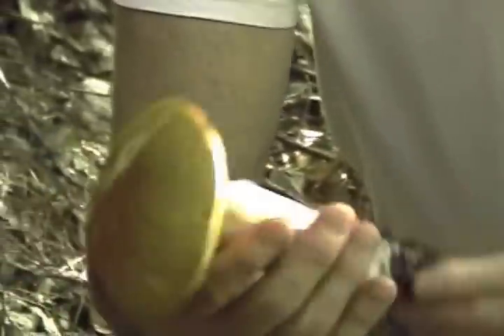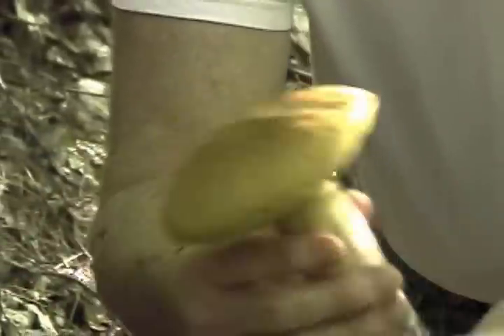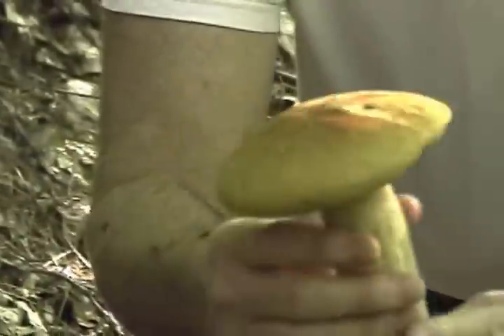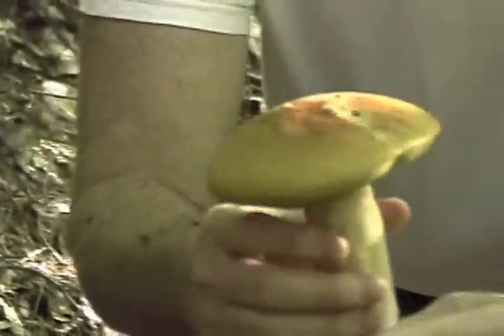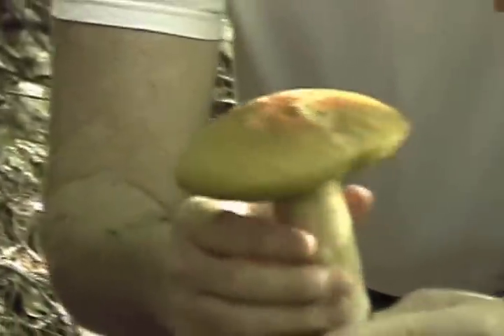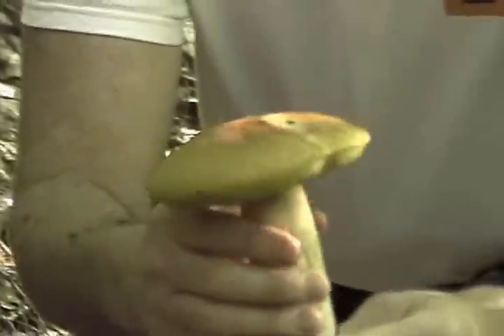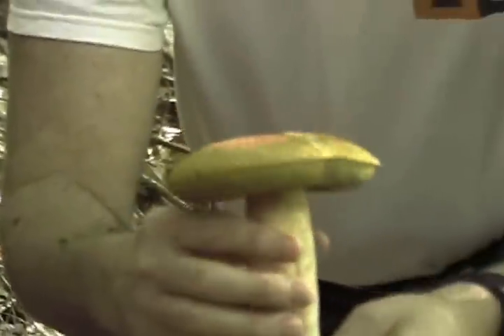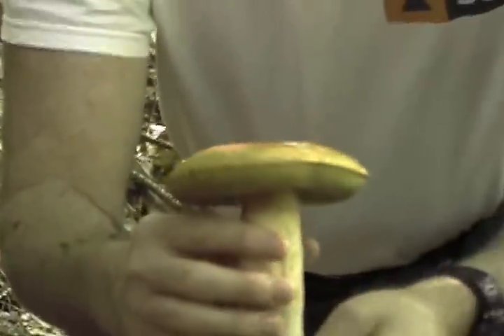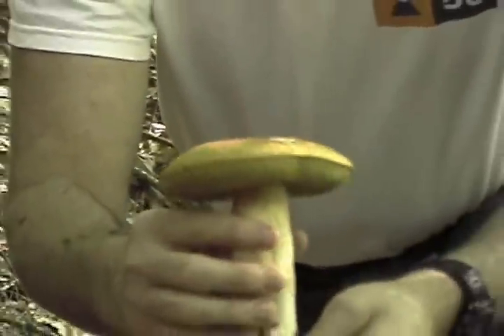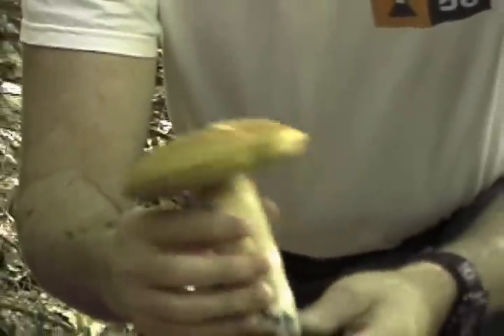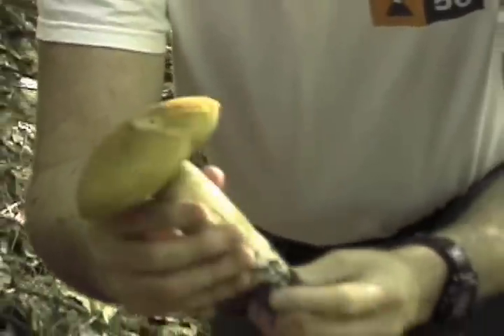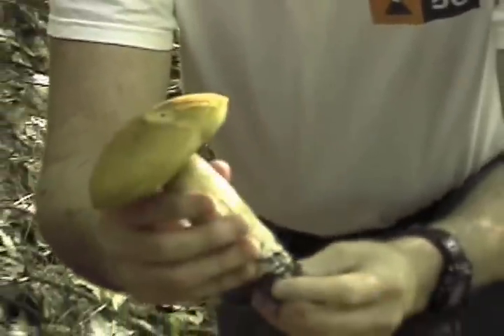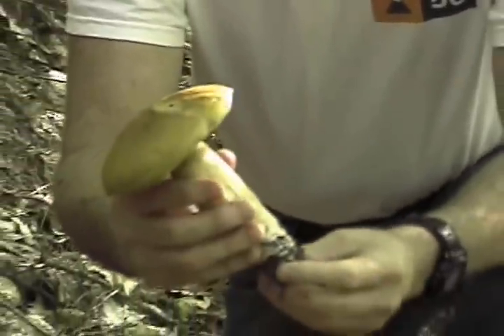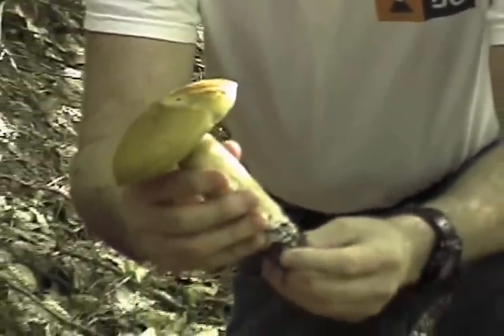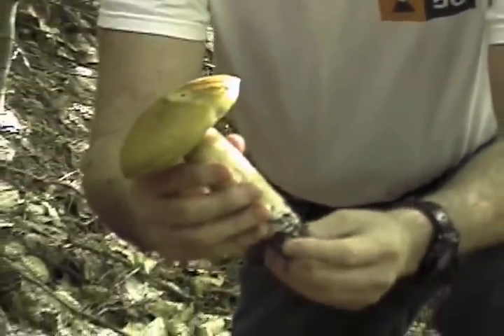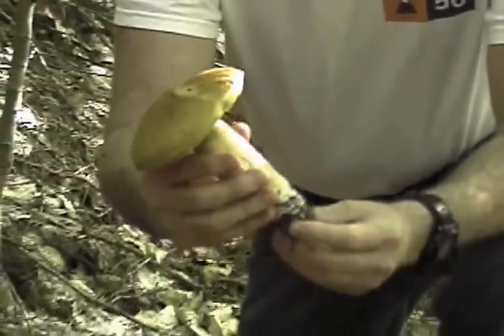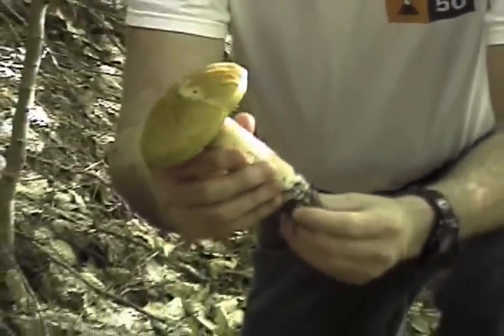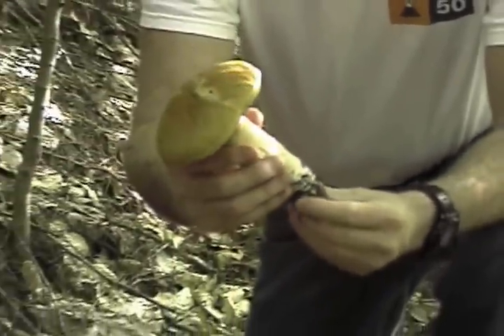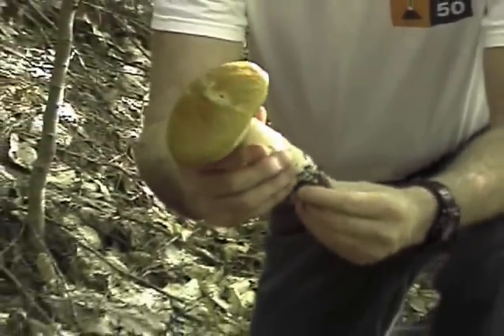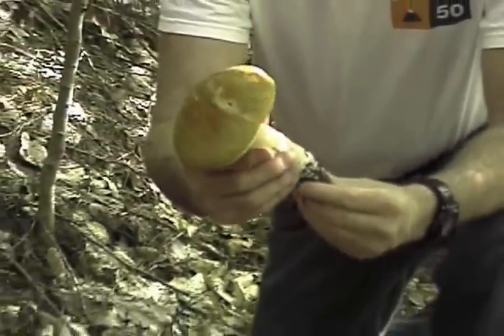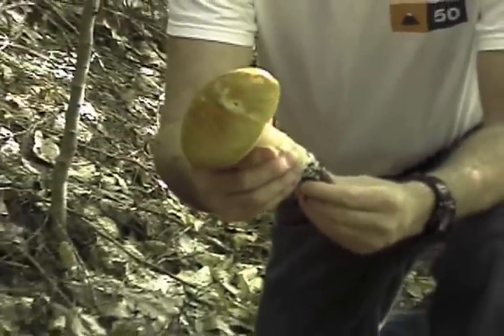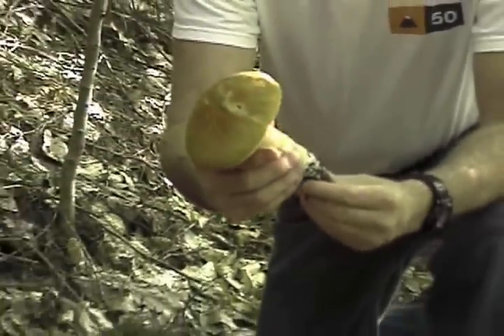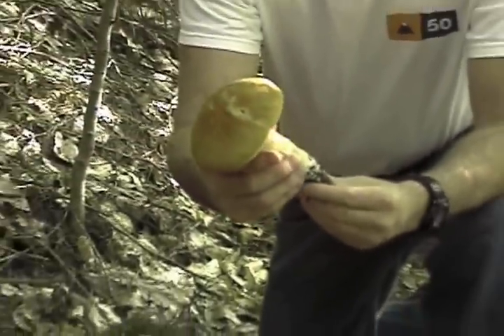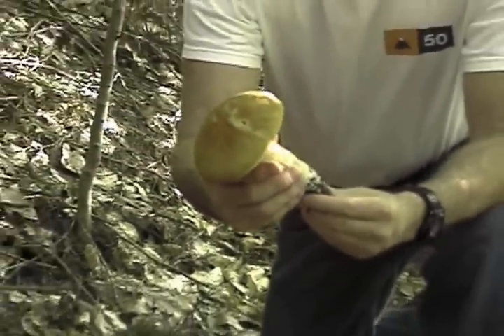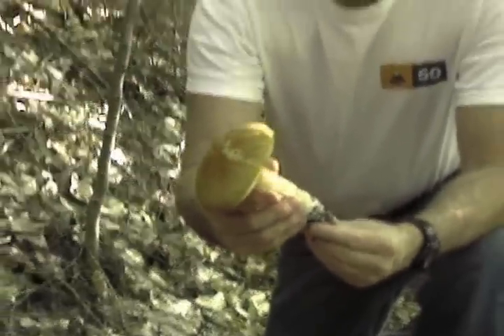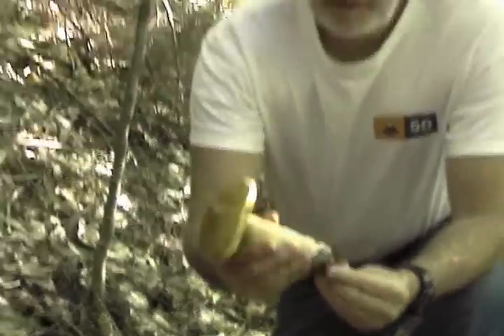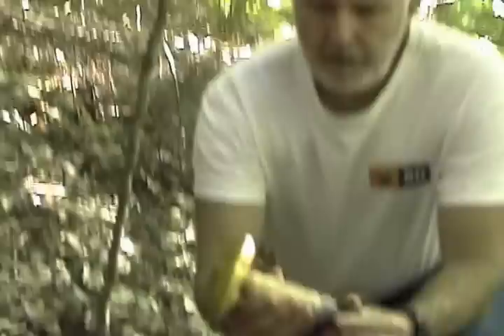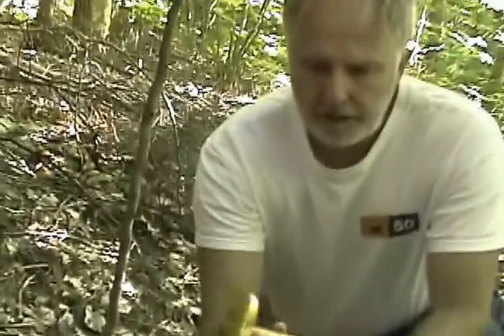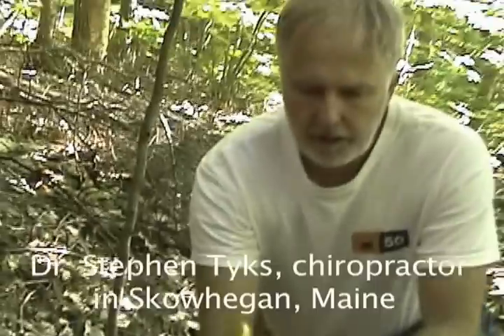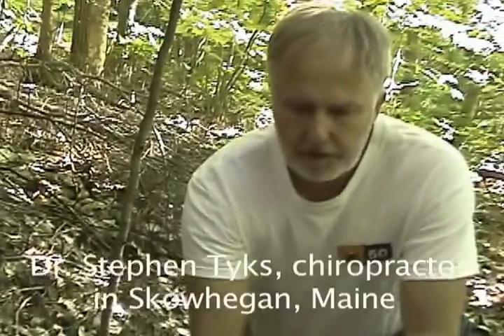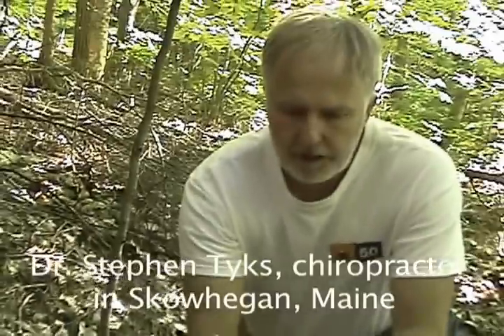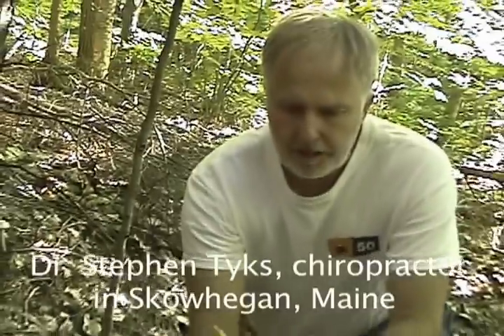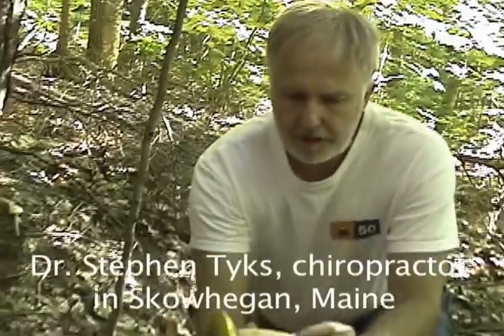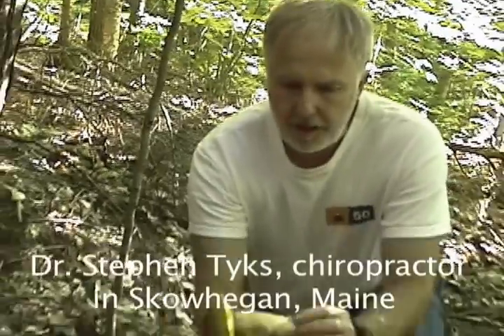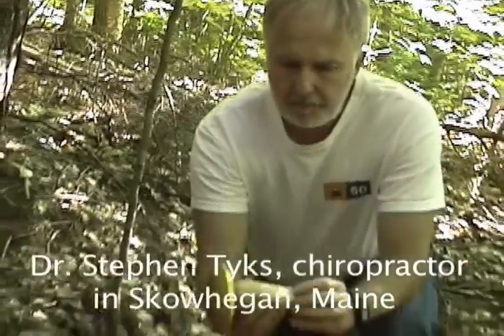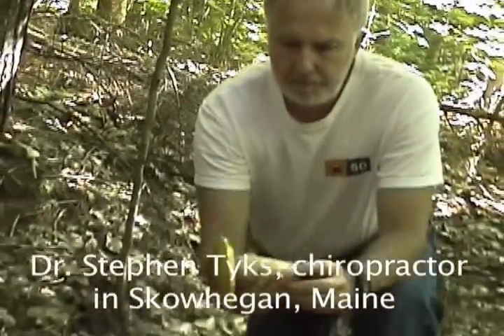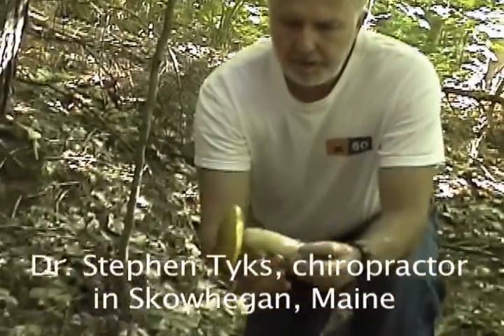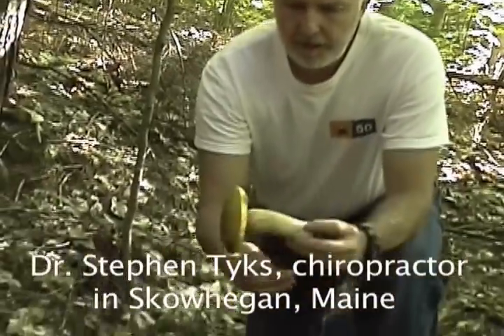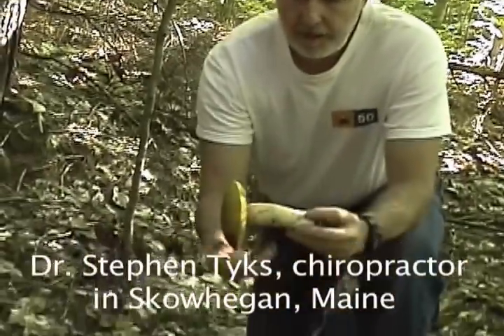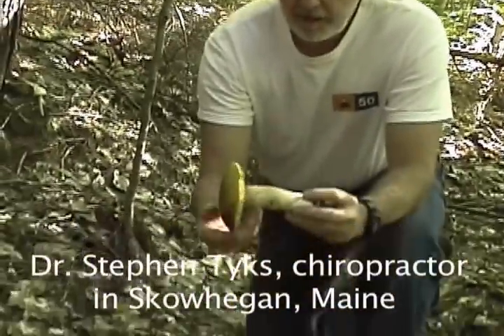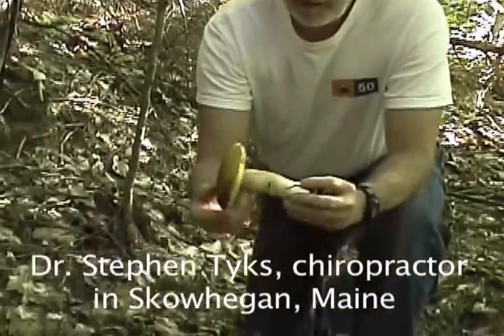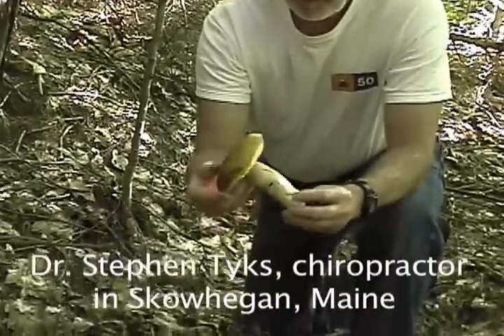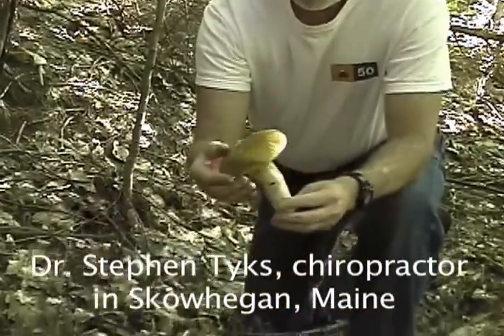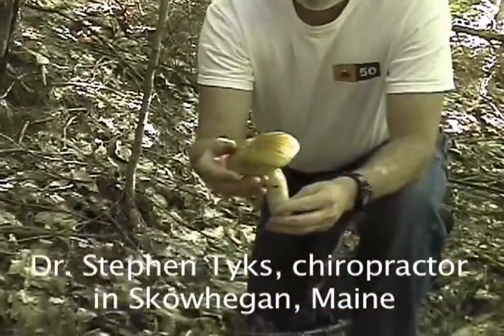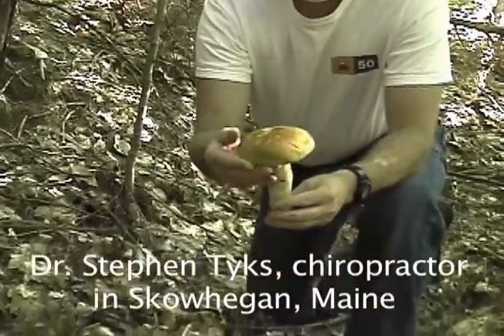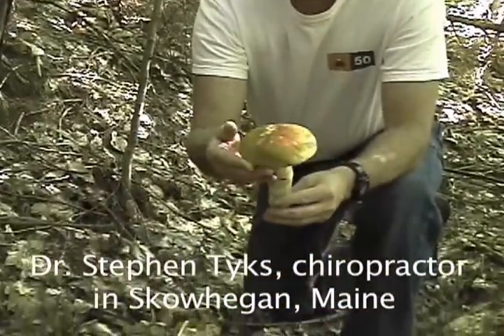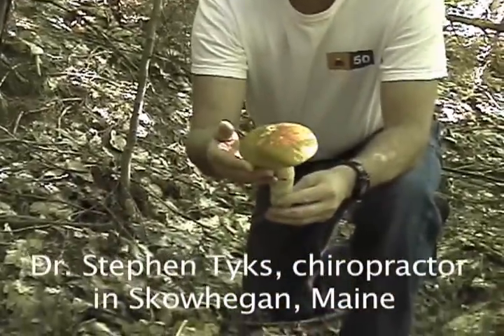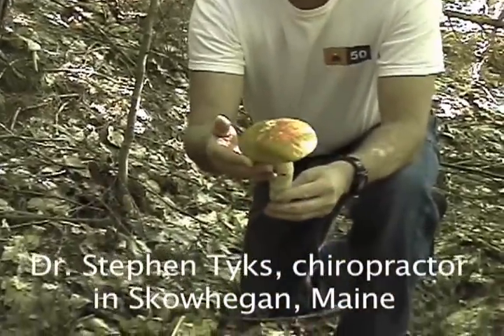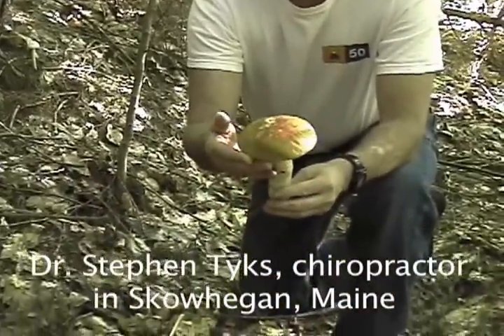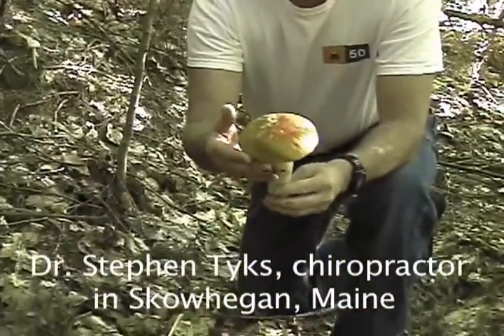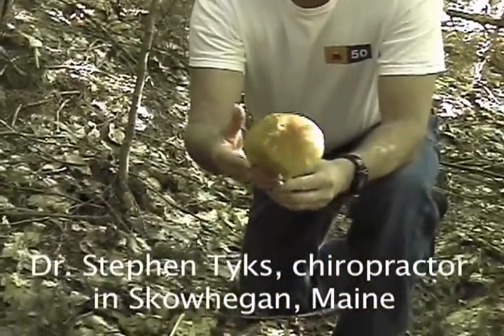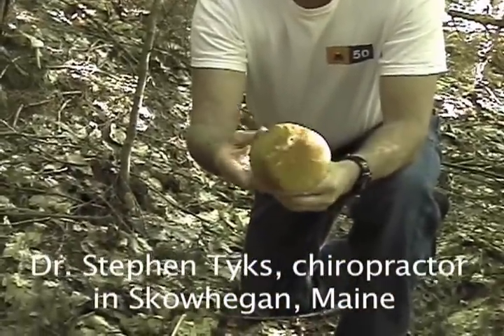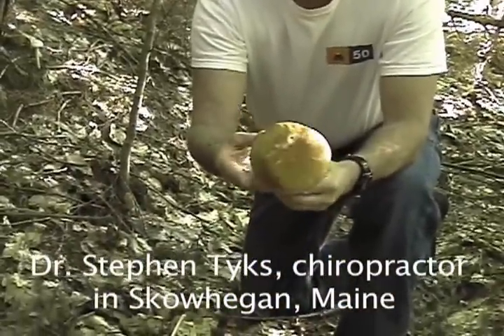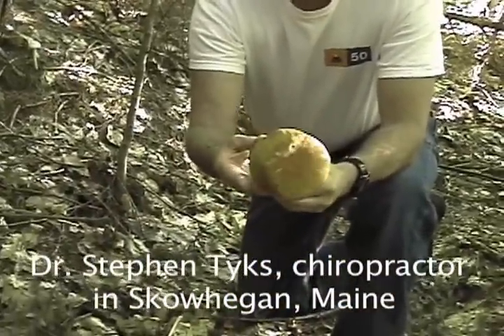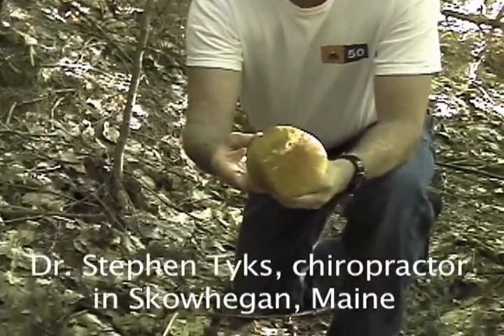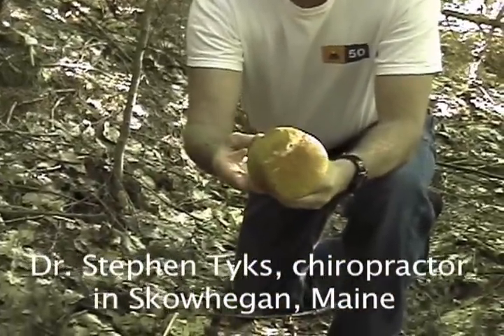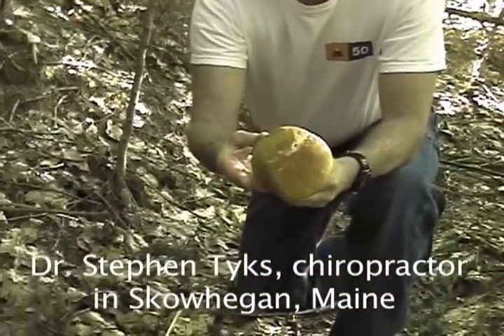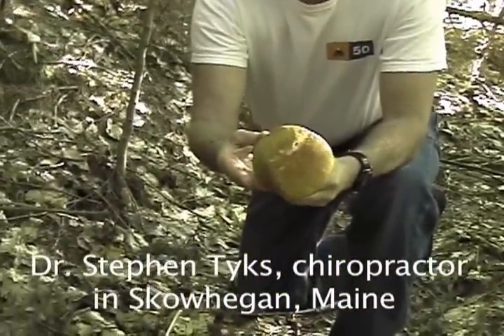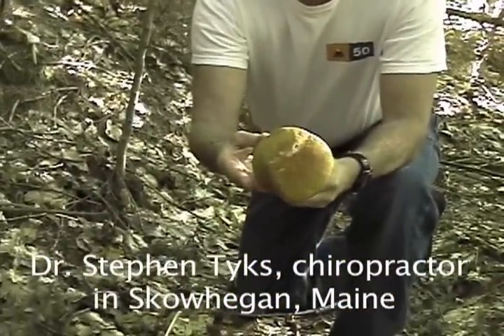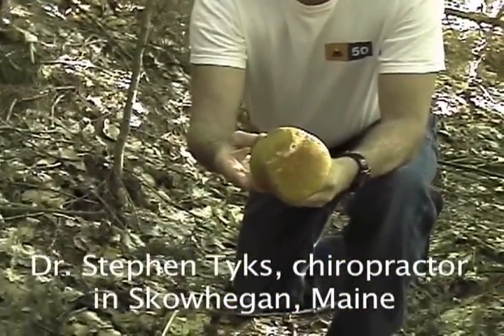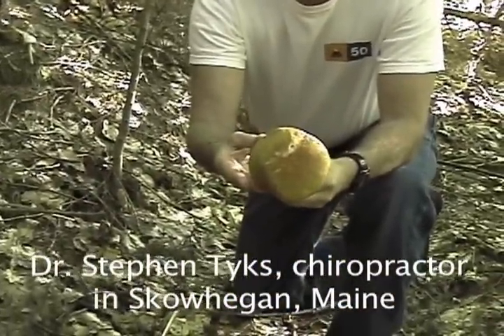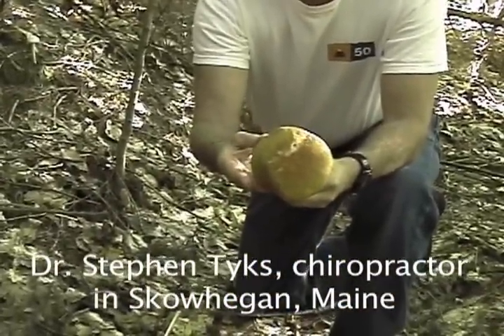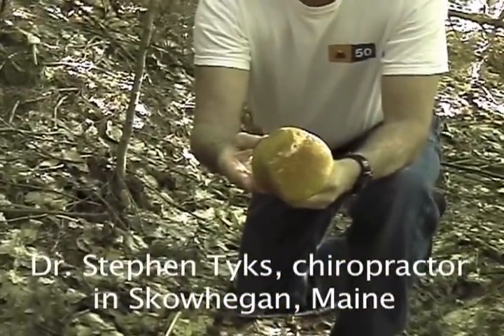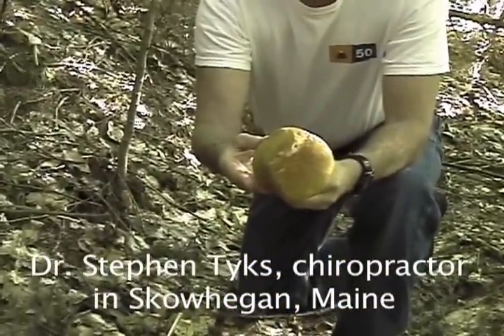This is a classic King Bolete mushroom. You can see the stem and the top — nice color to it.